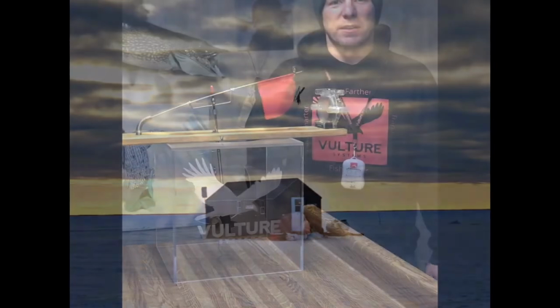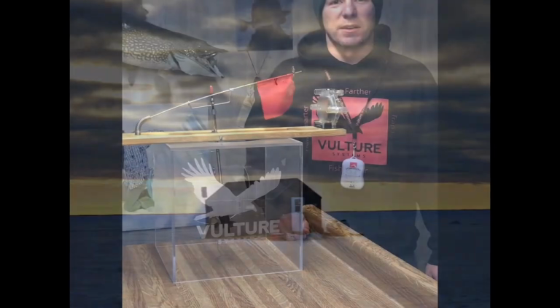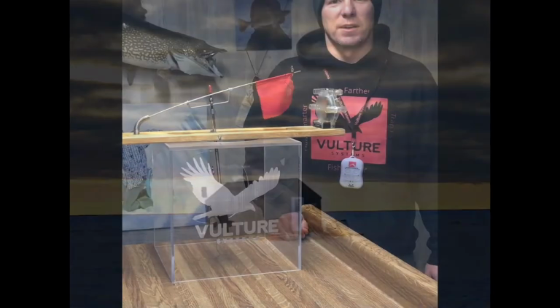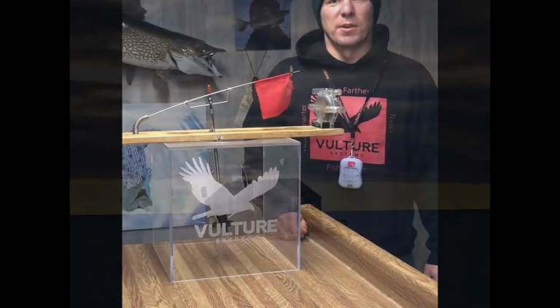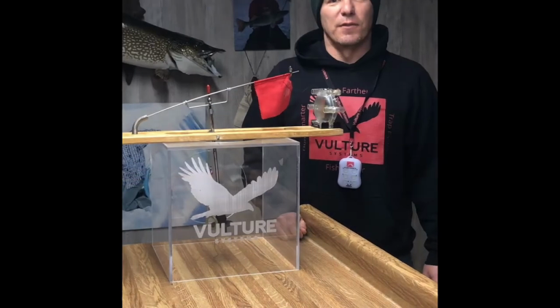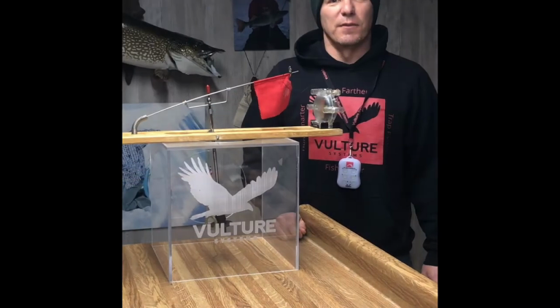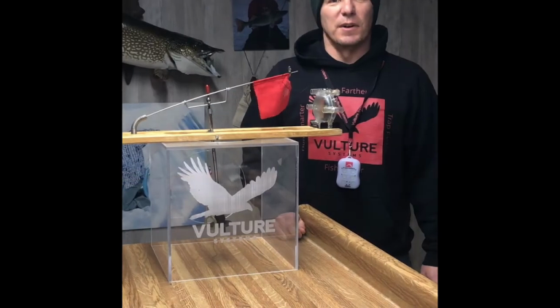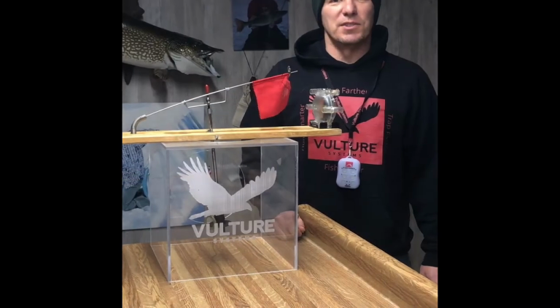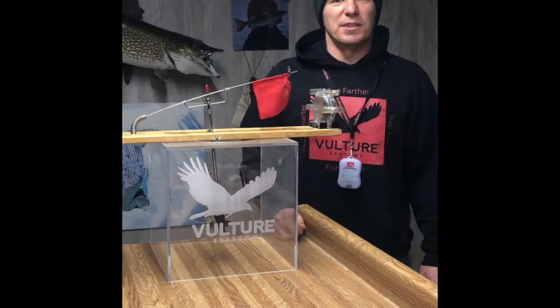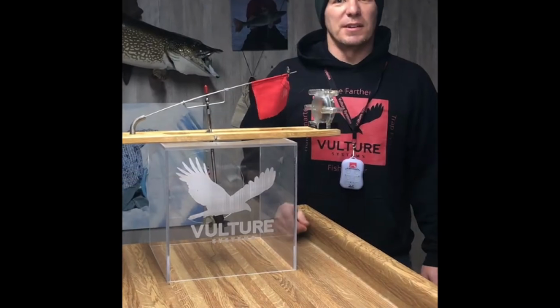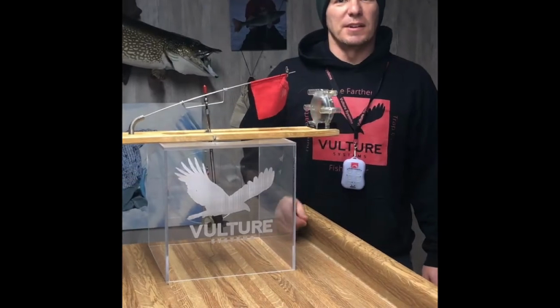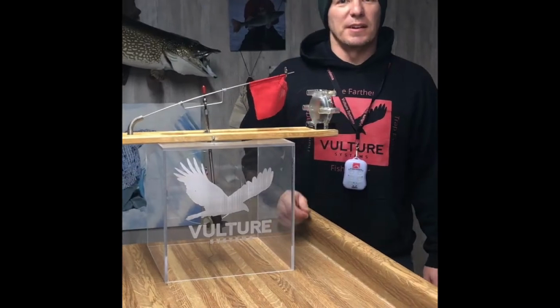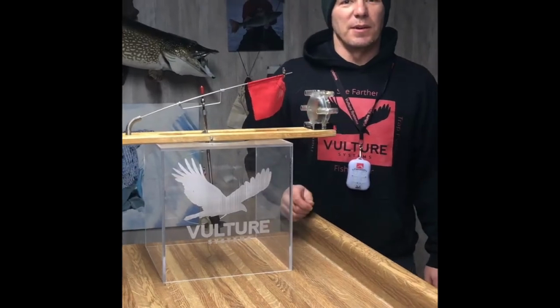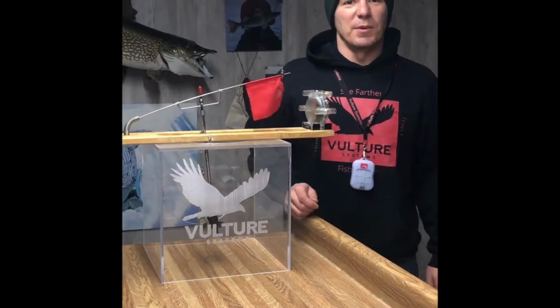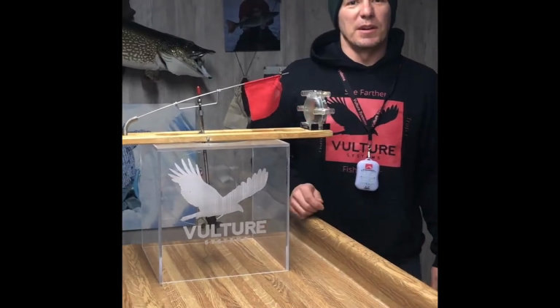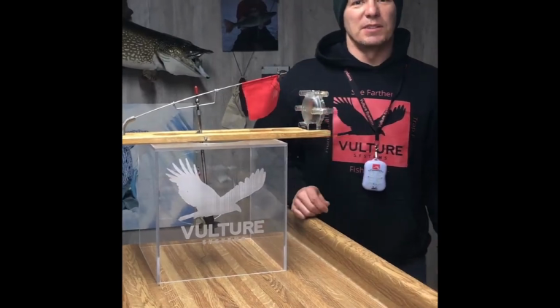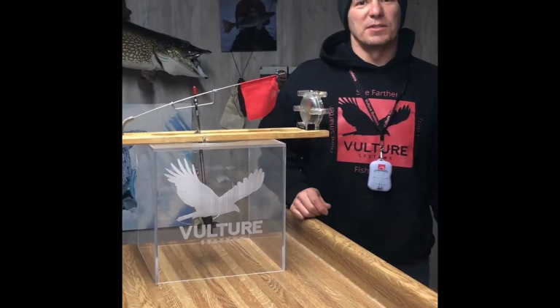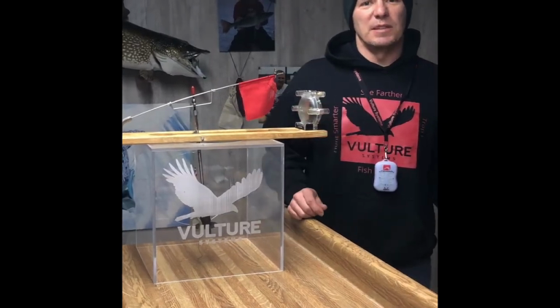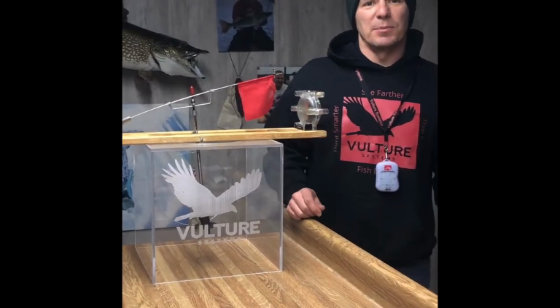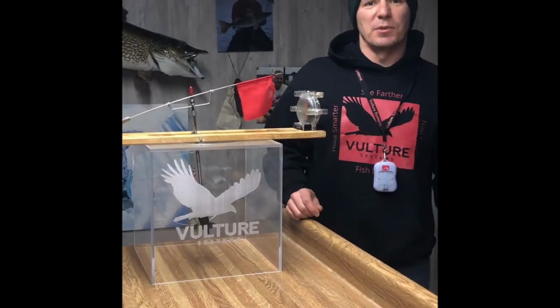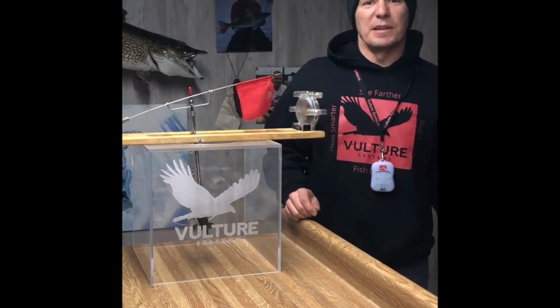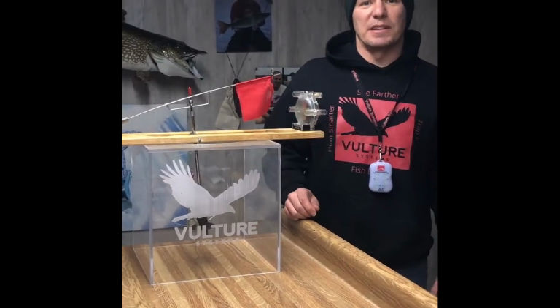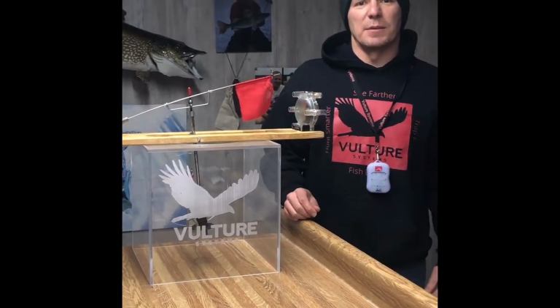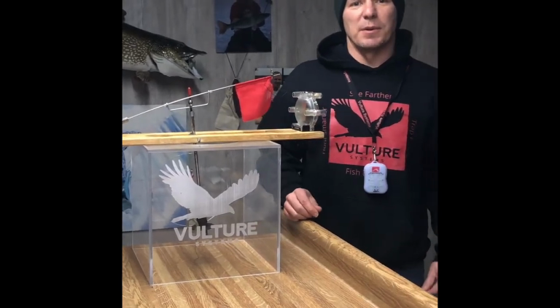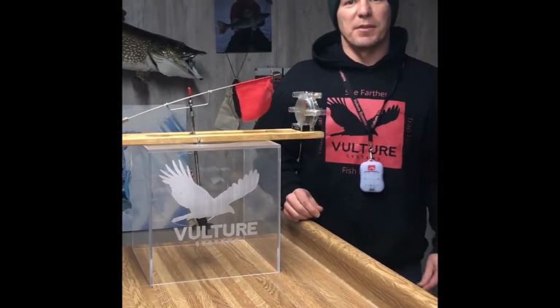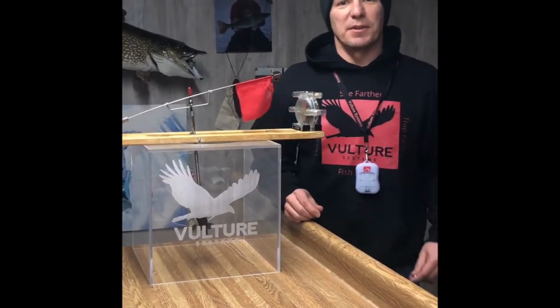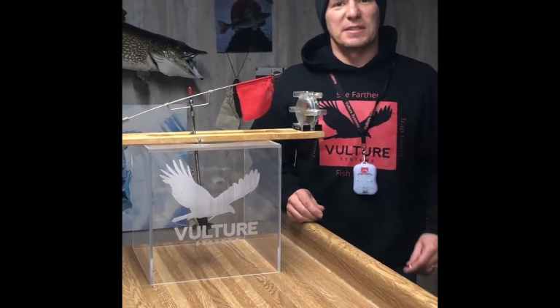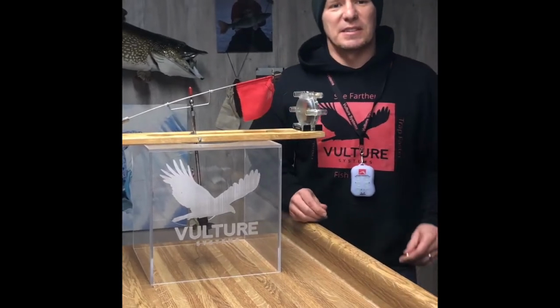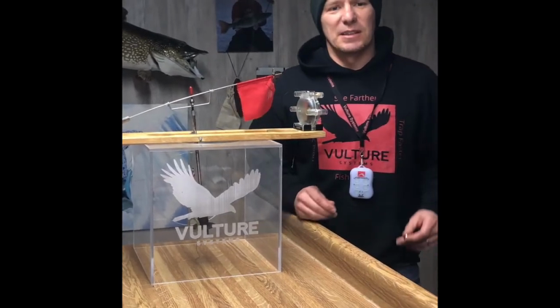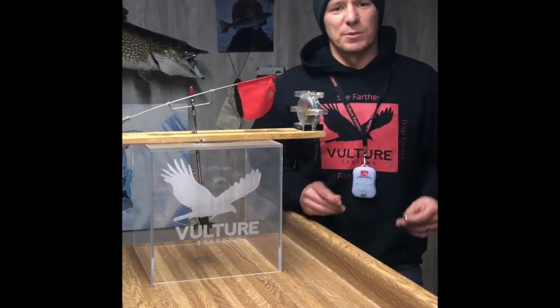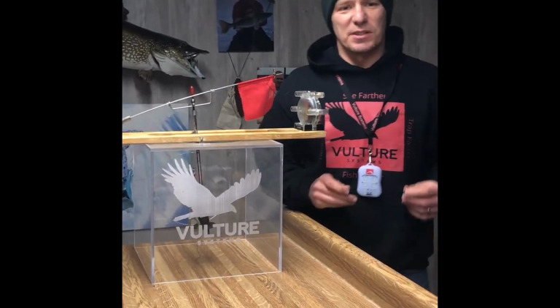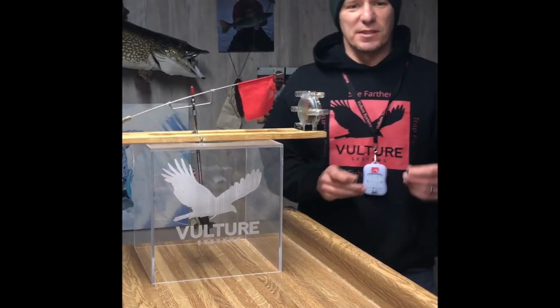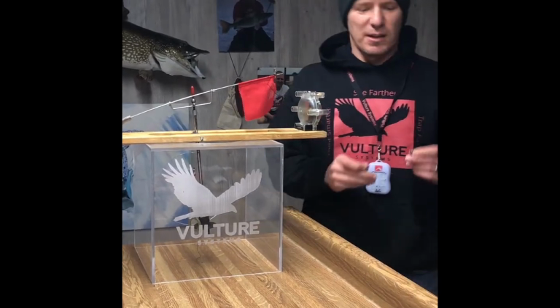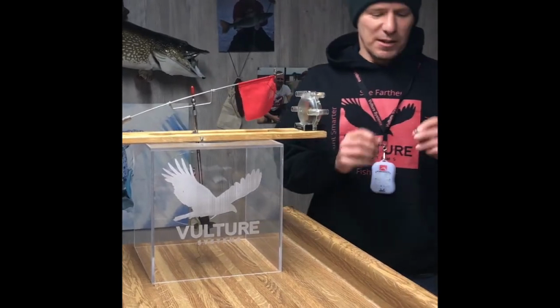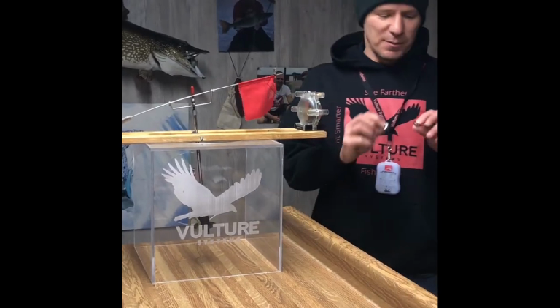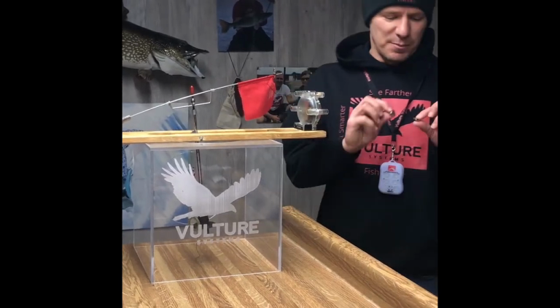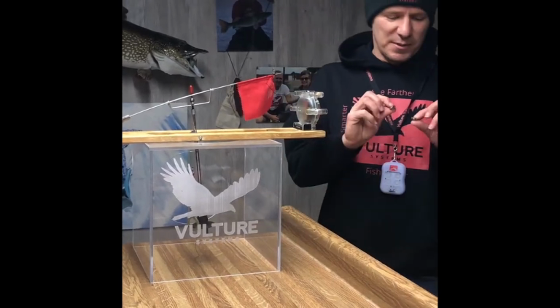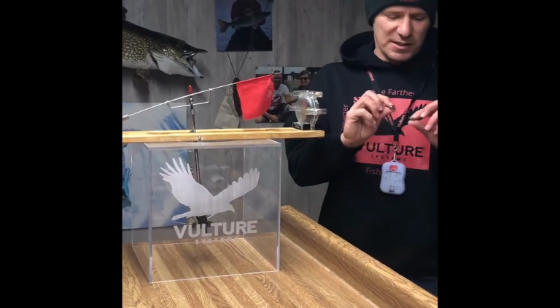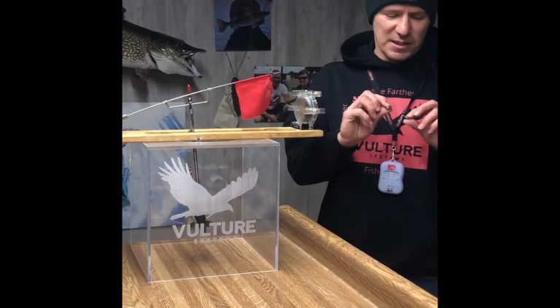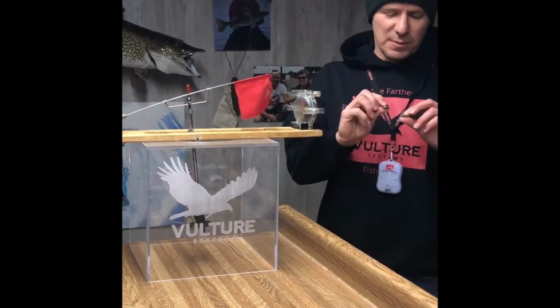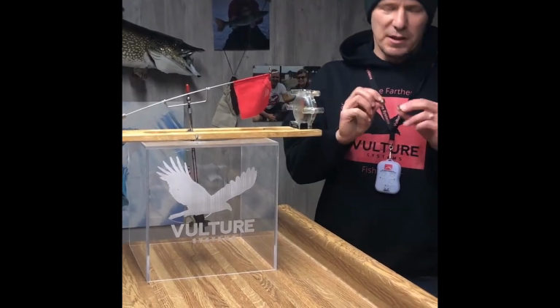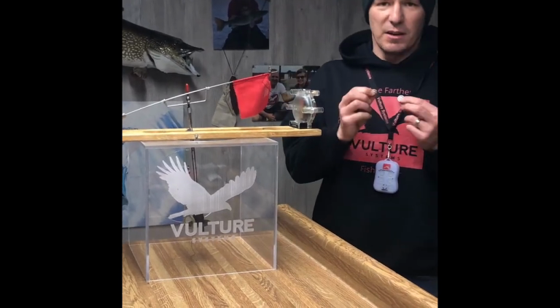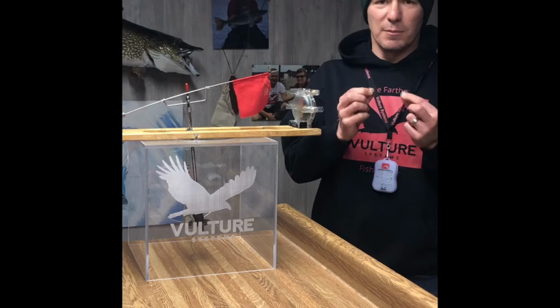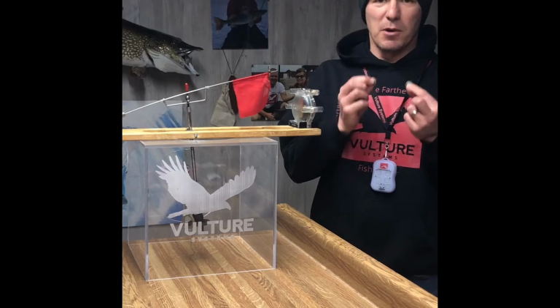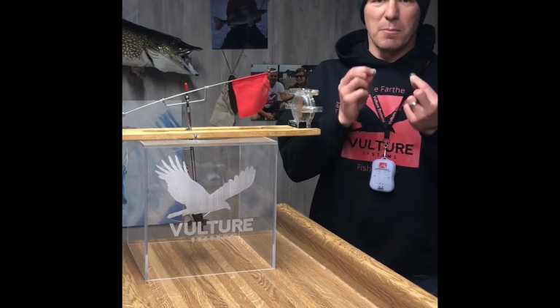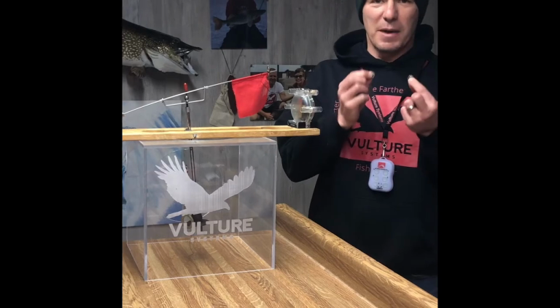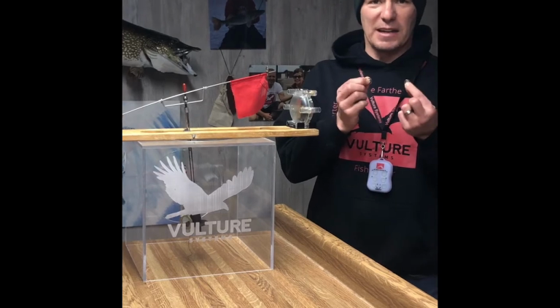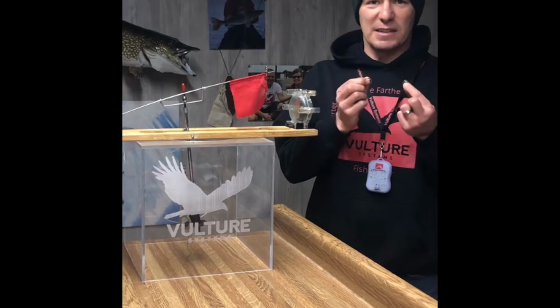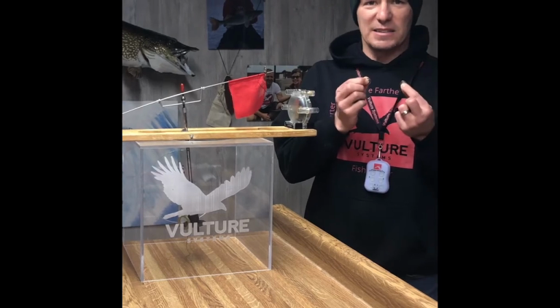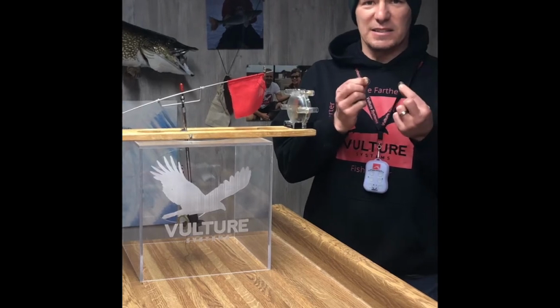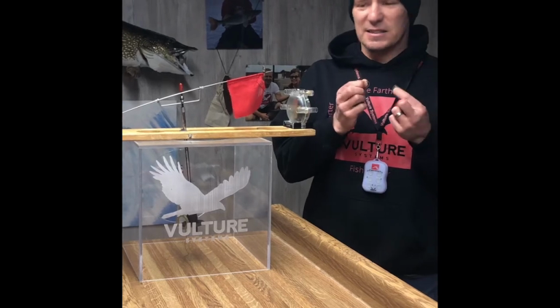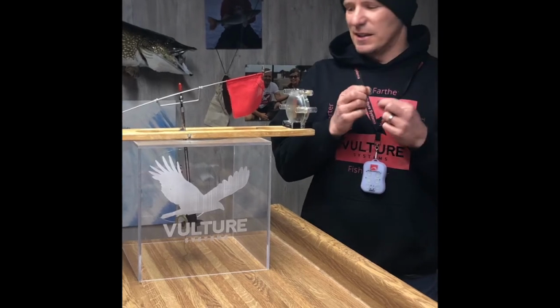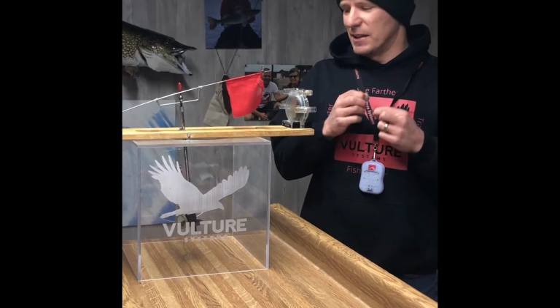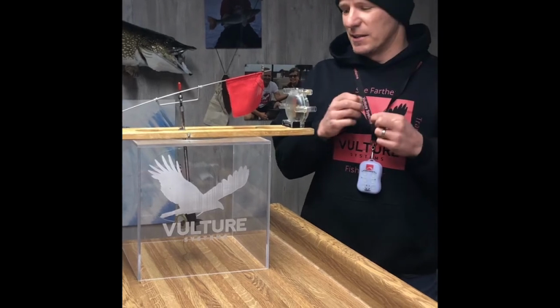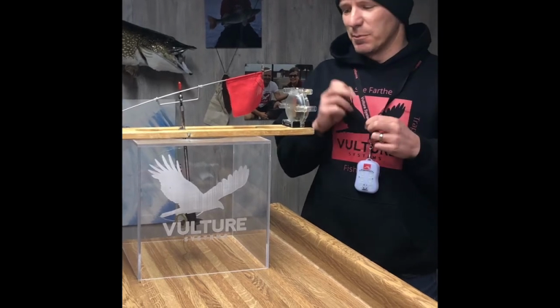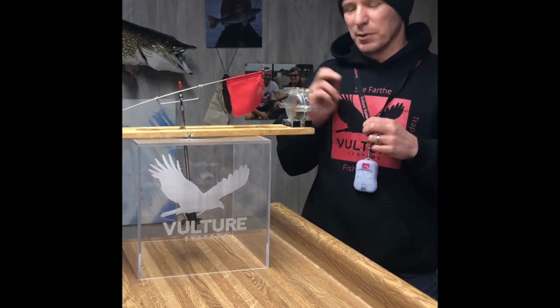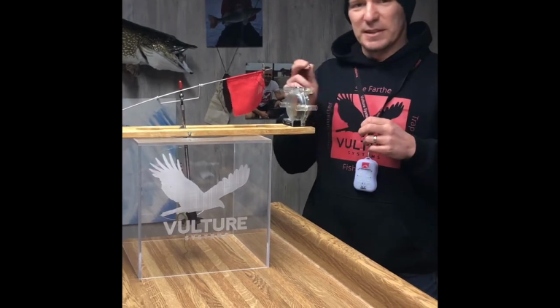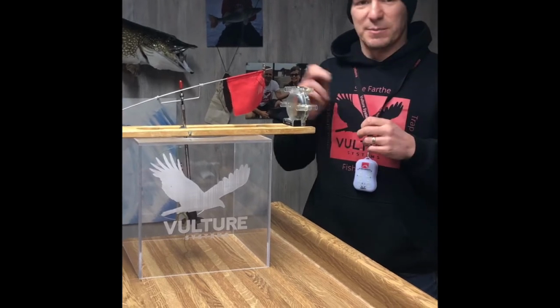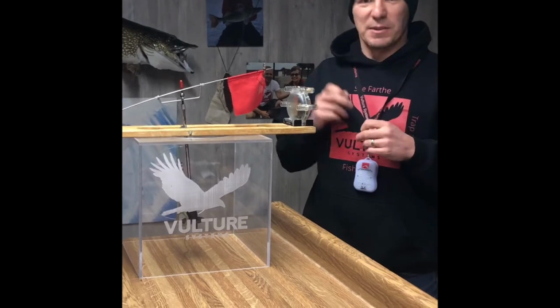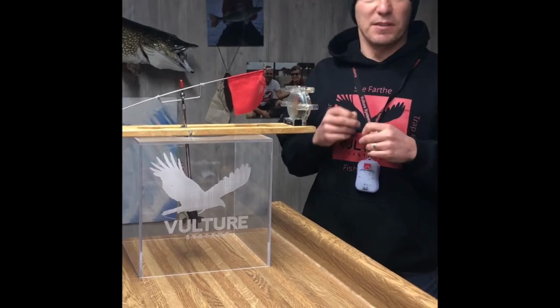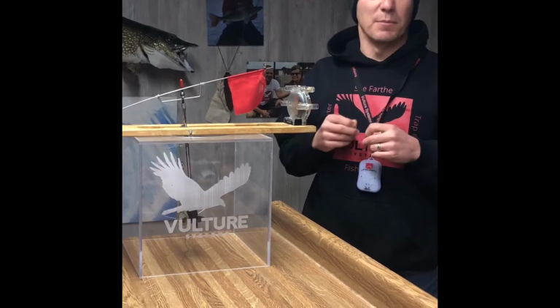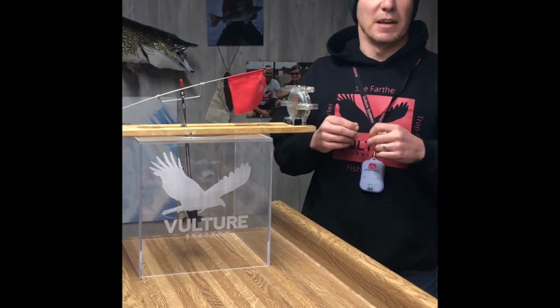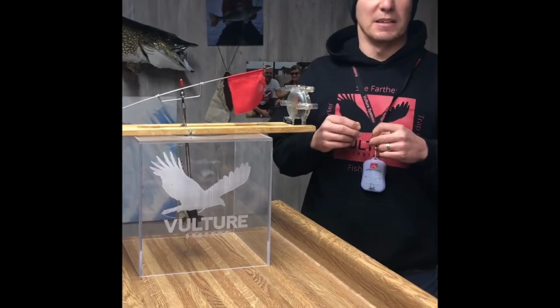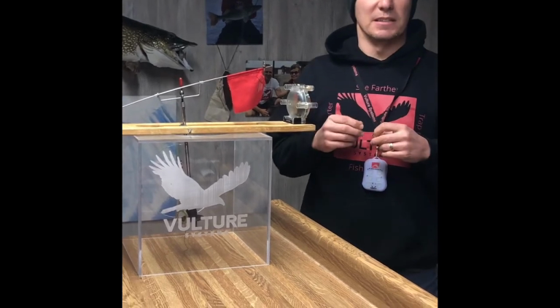Greg from Vulture here. We're going to do Tip of the Week number 13, which is all about magnets and placement of the magnets.